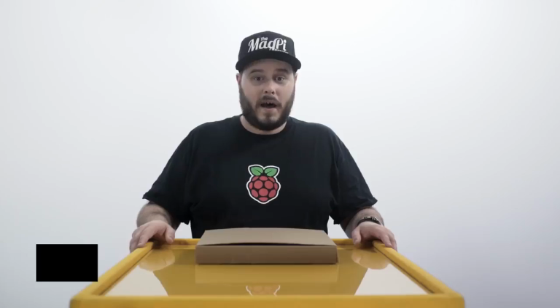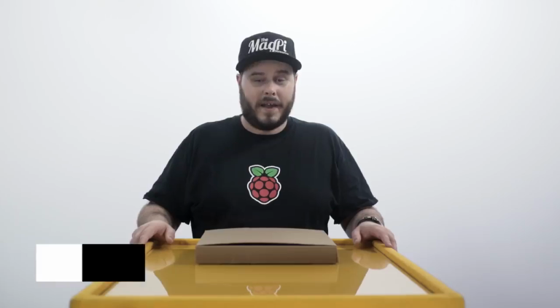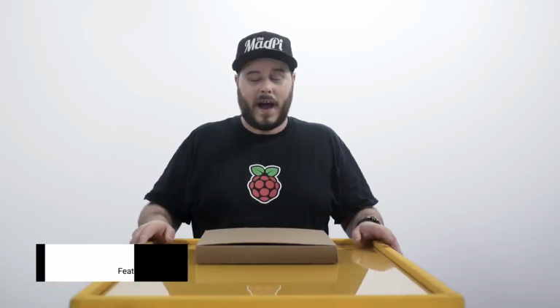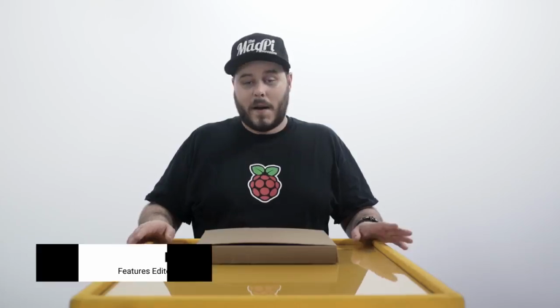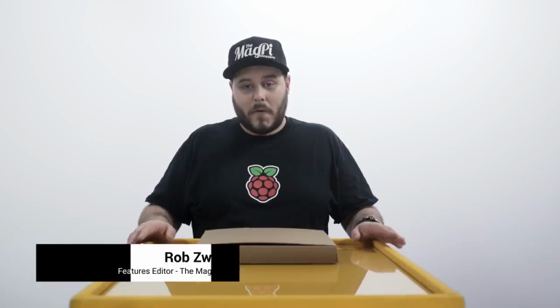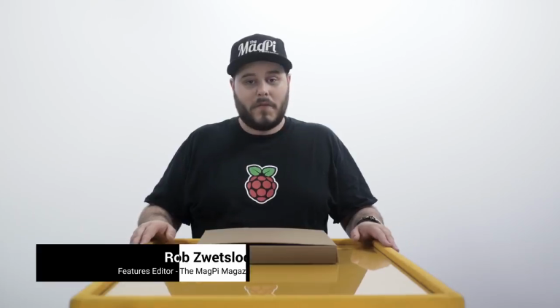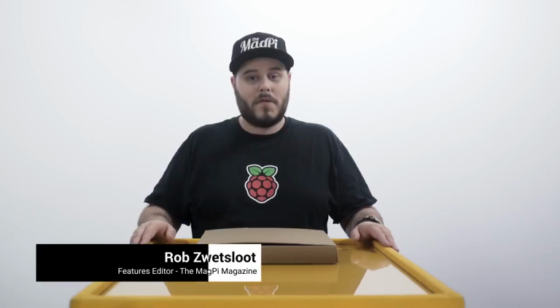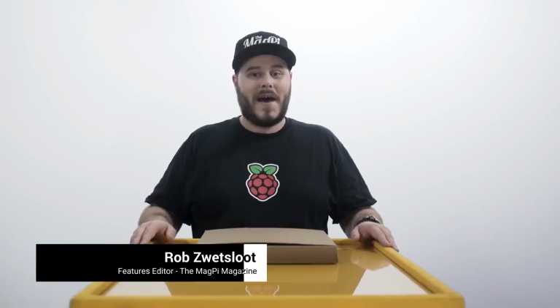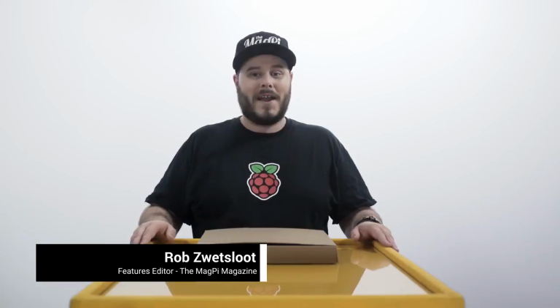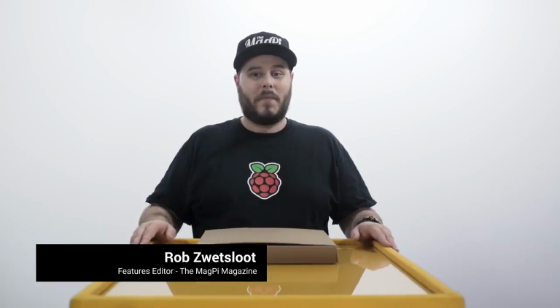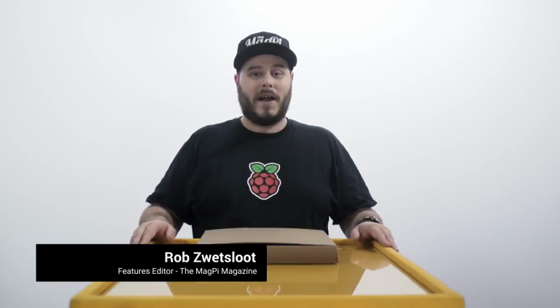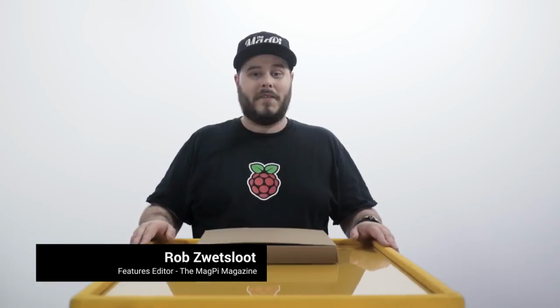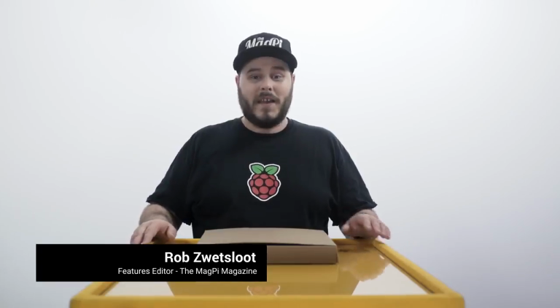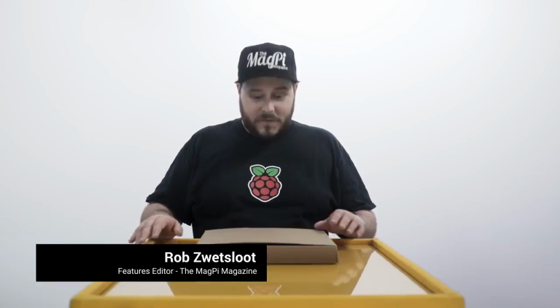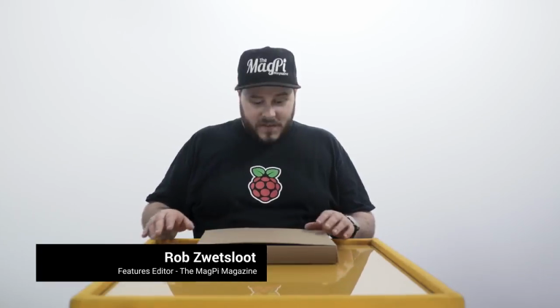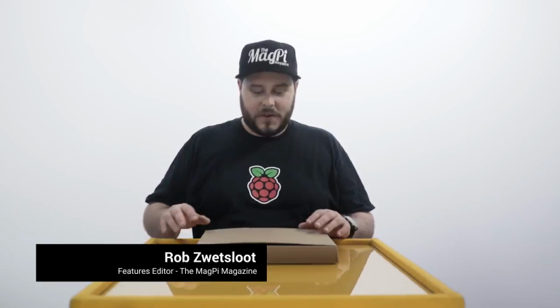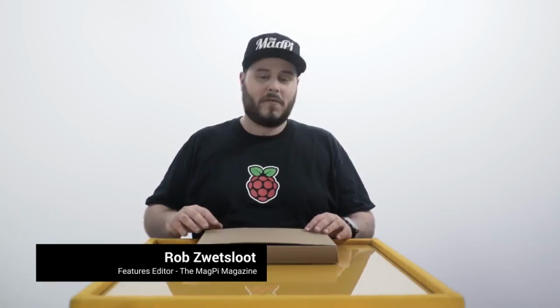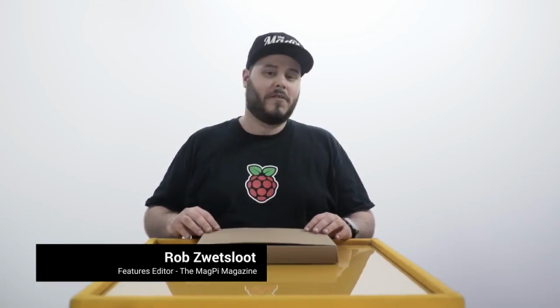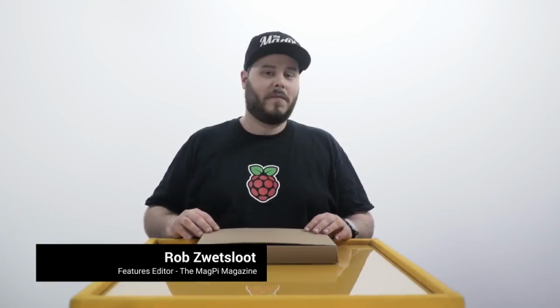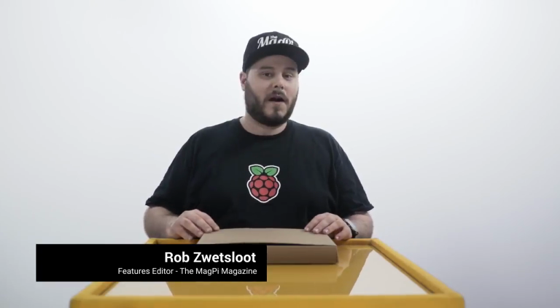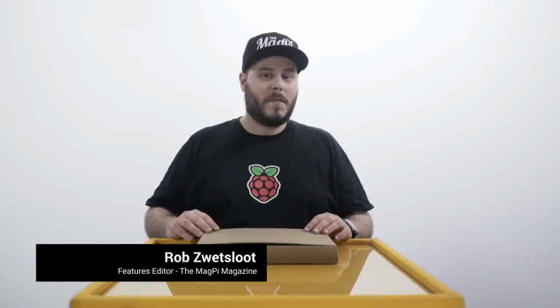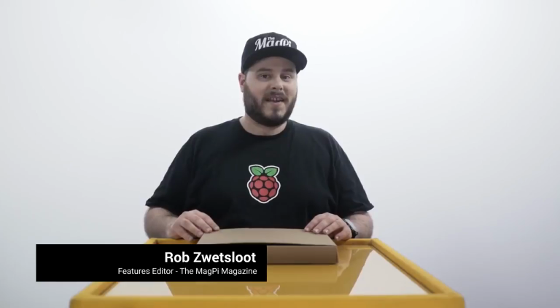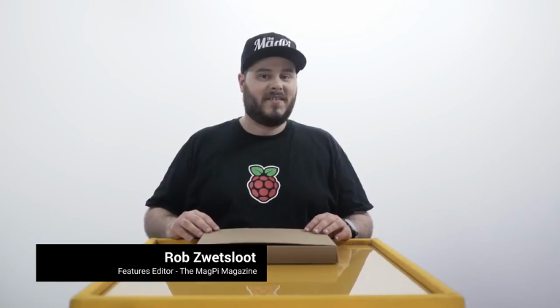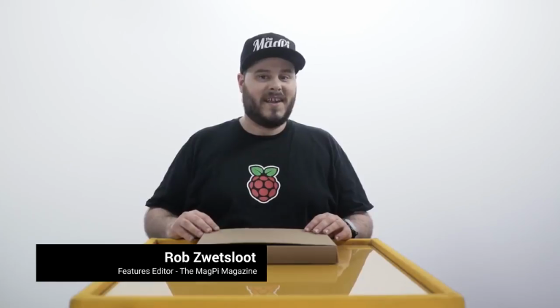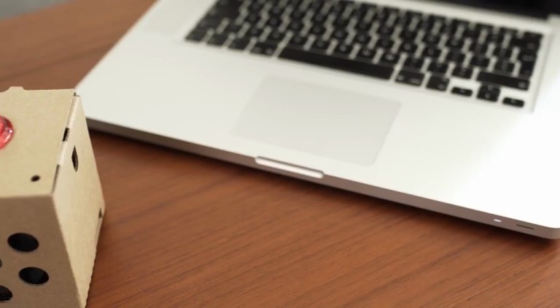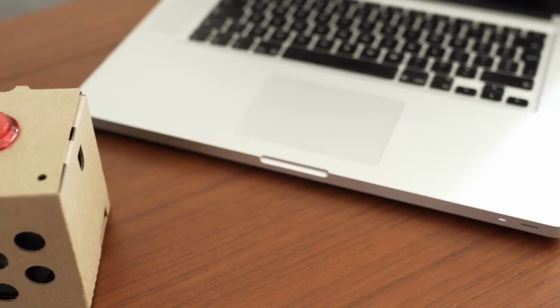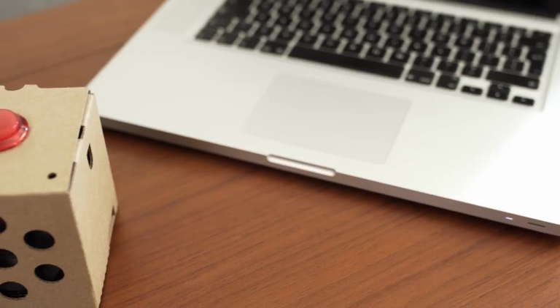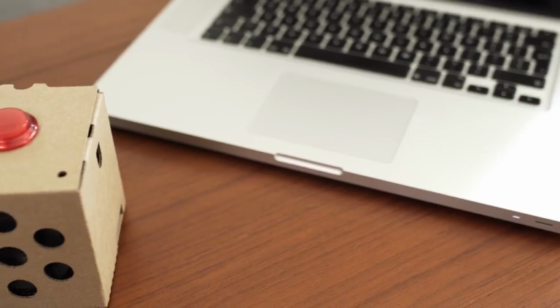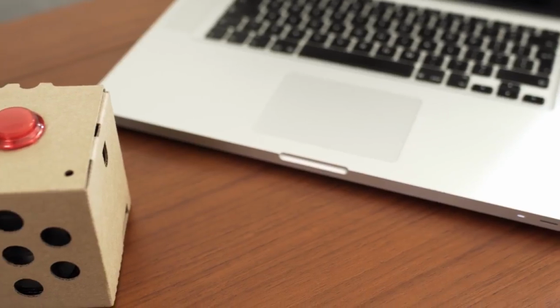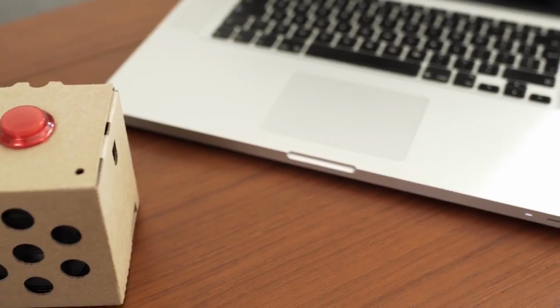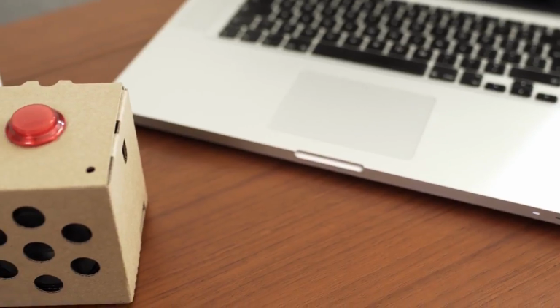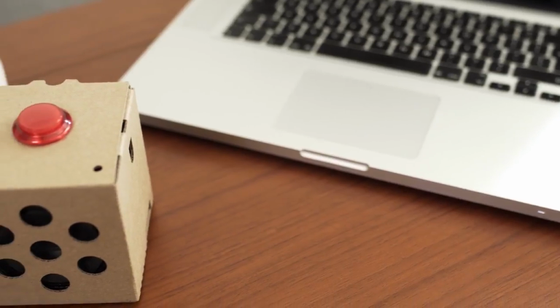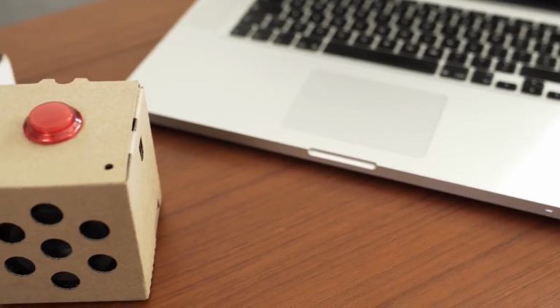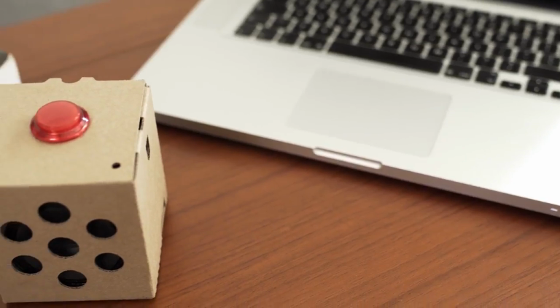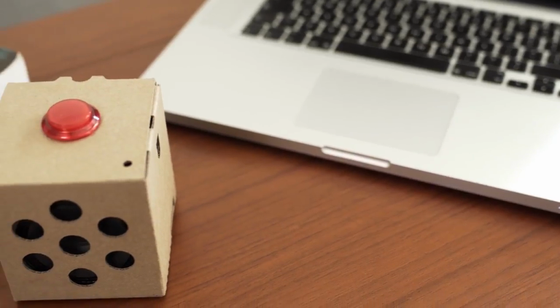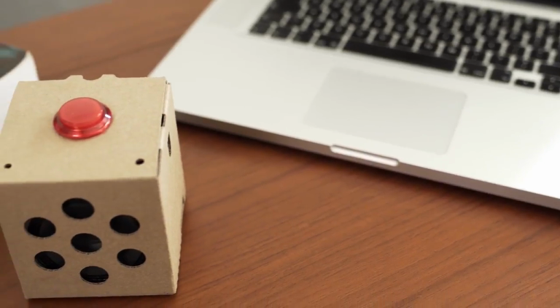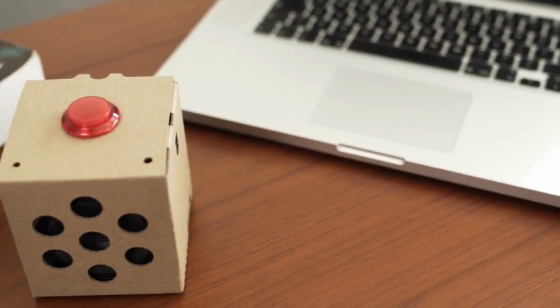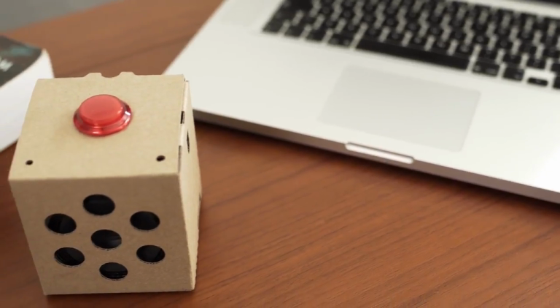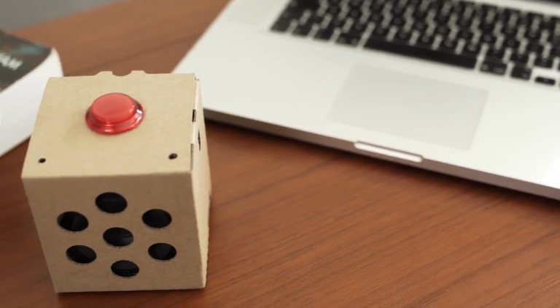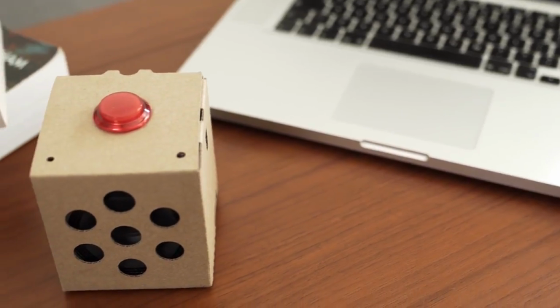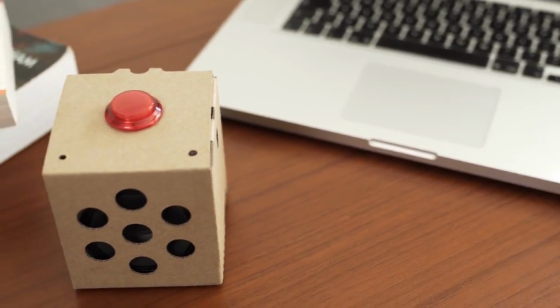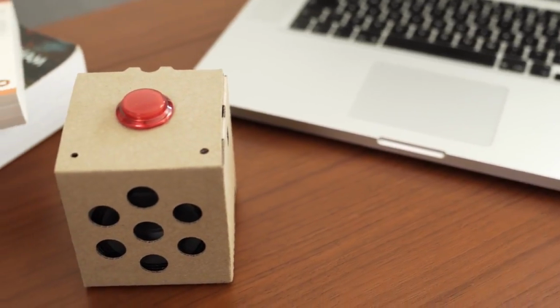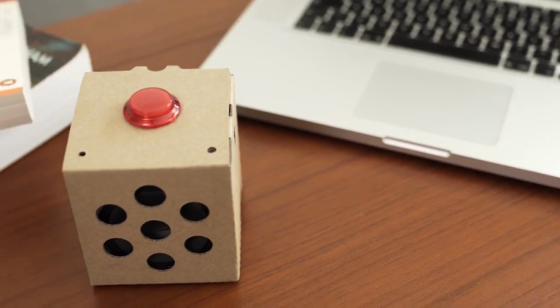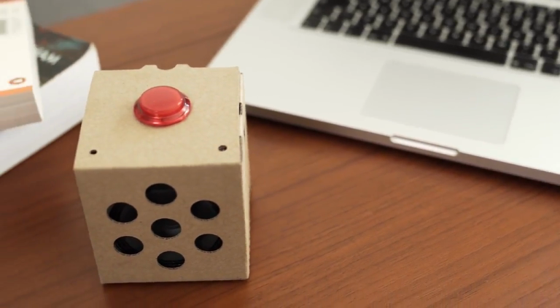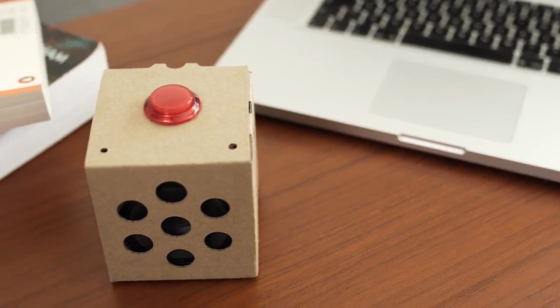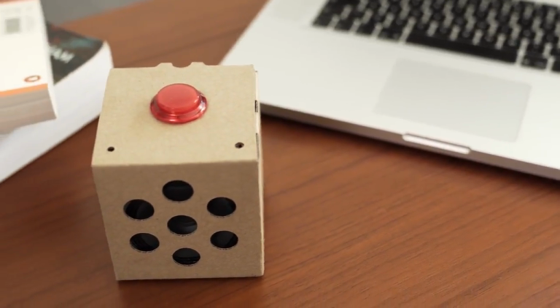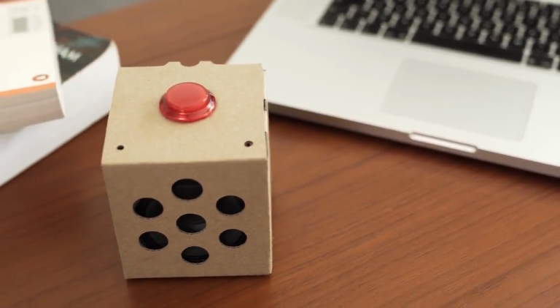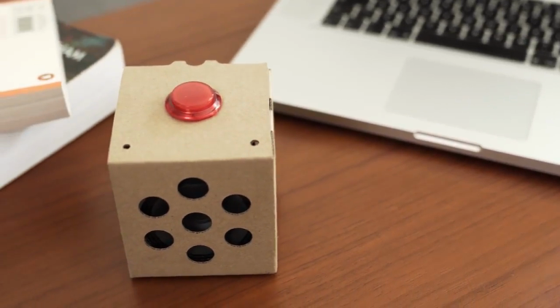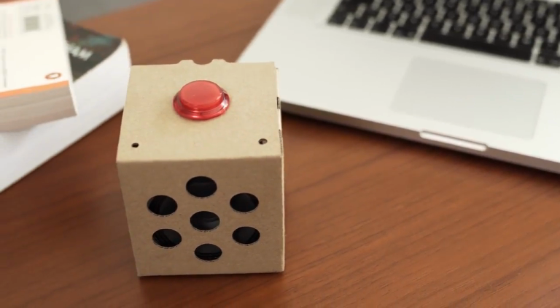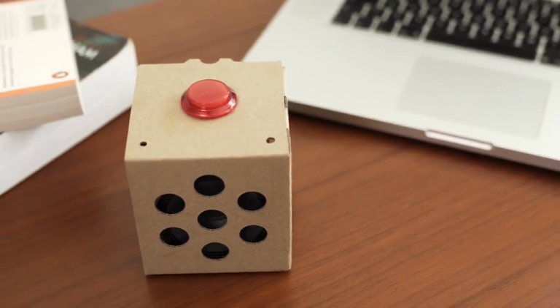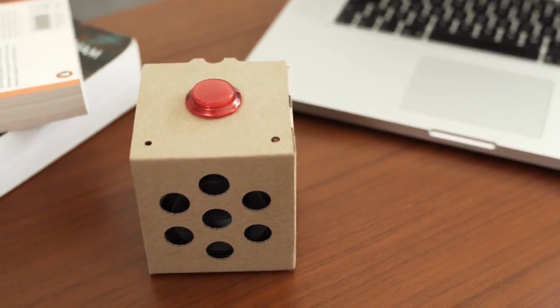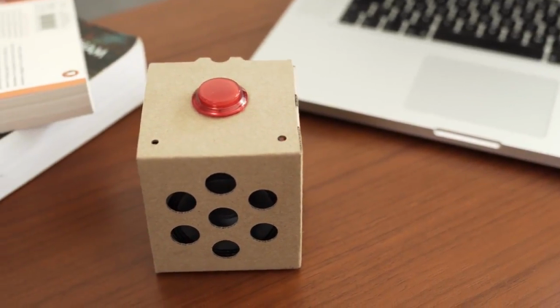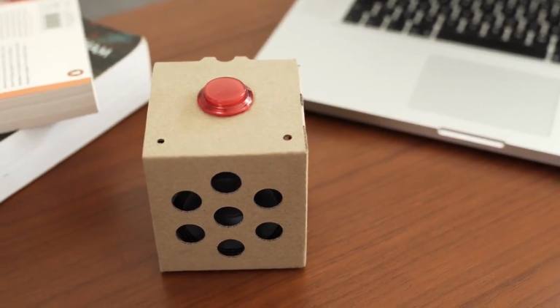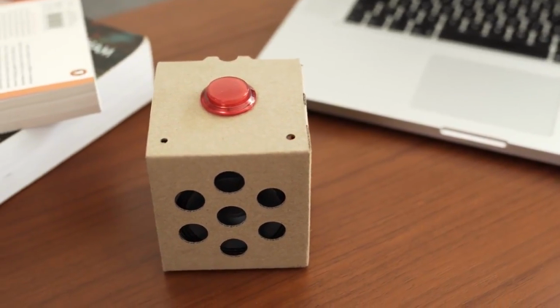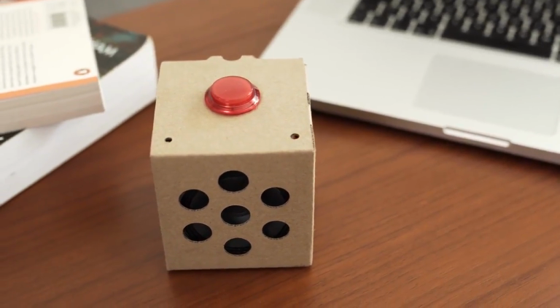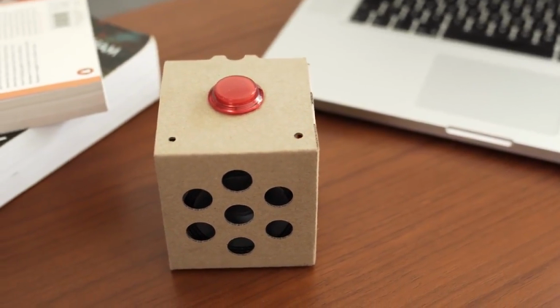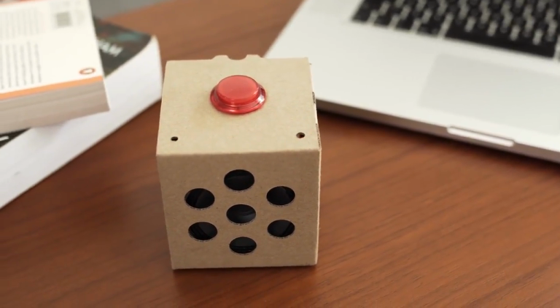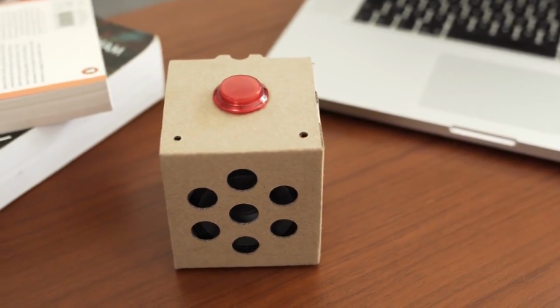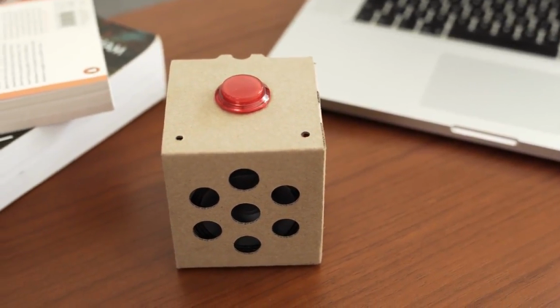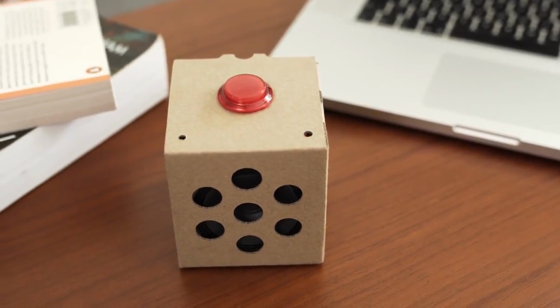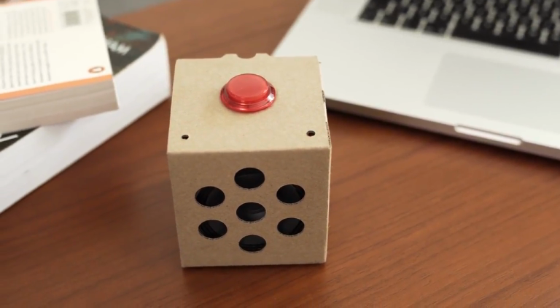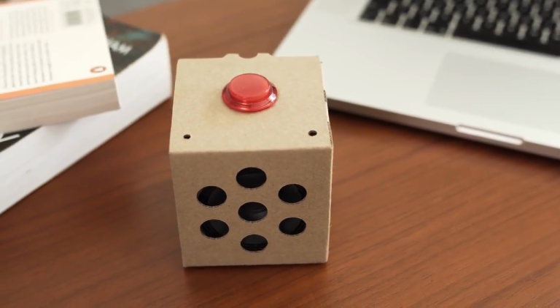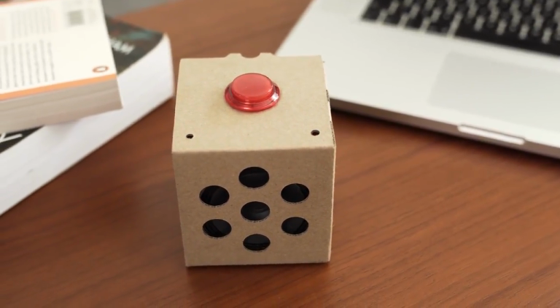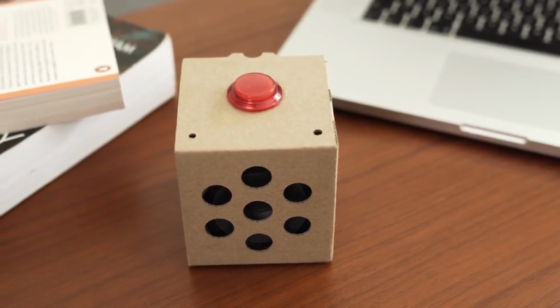Hi, I'm Rob from The MagPi, the official Raspberry Pi magazine, and today I'm here to show you the Google AIY project kits for voice recognition.